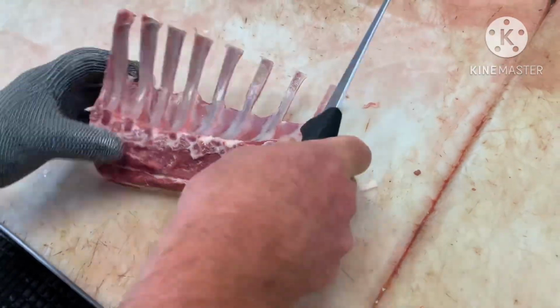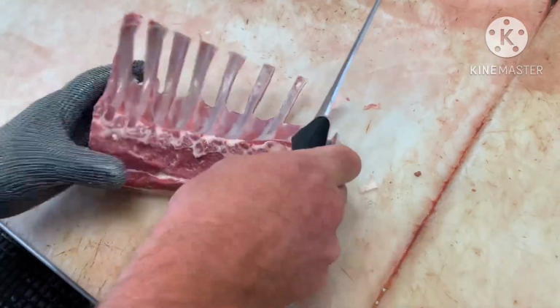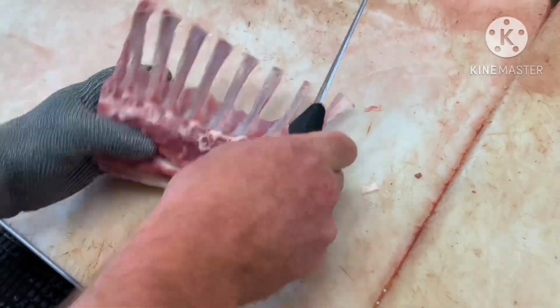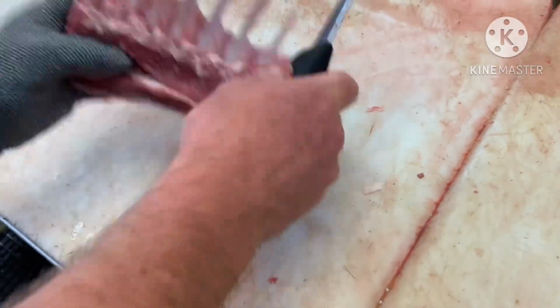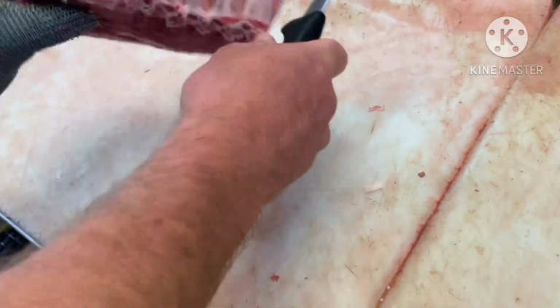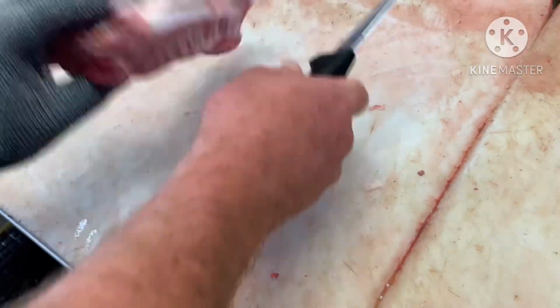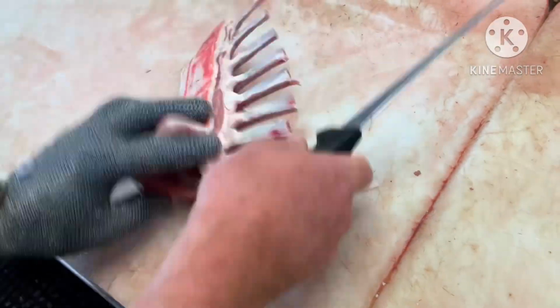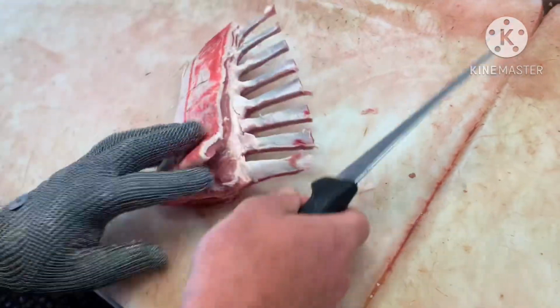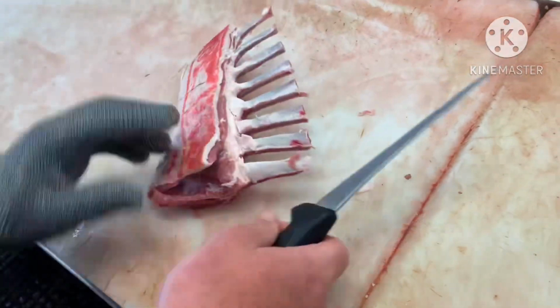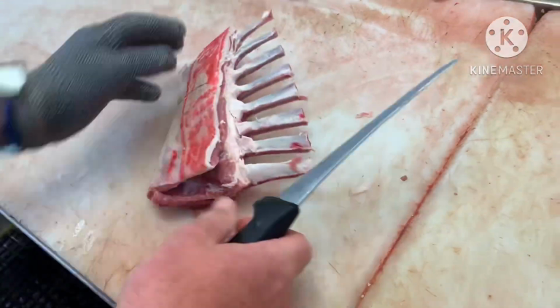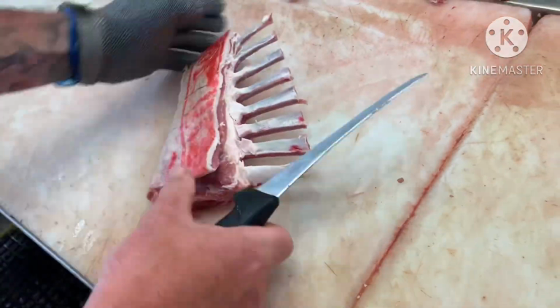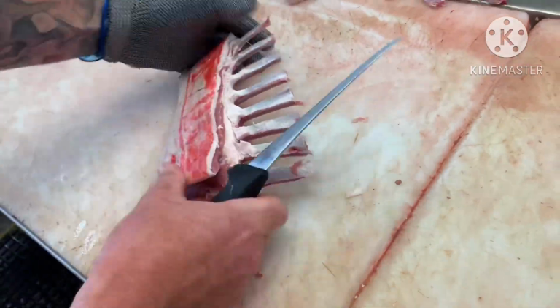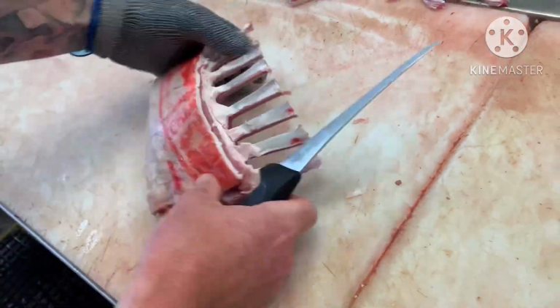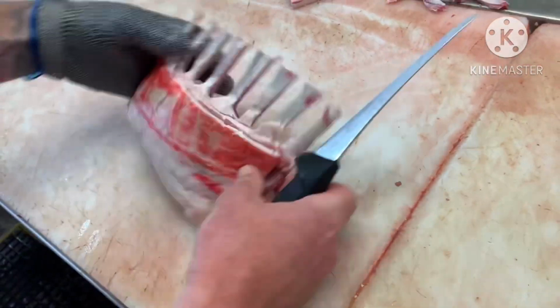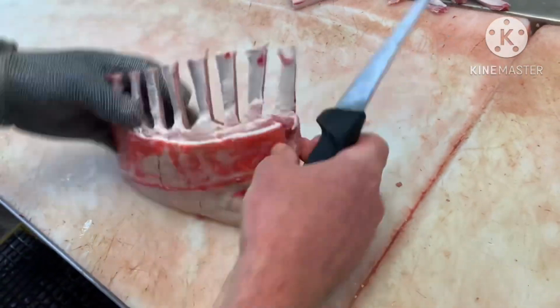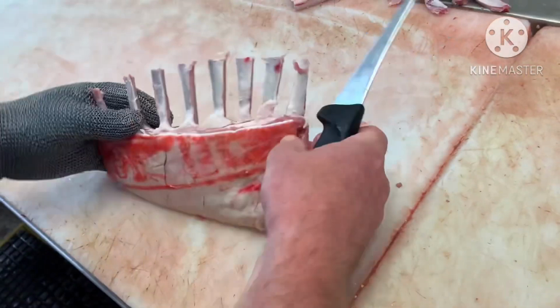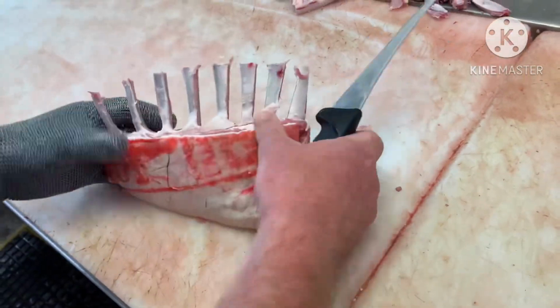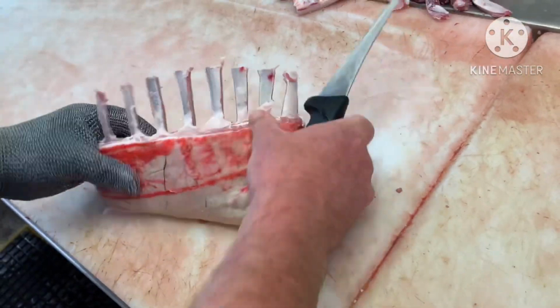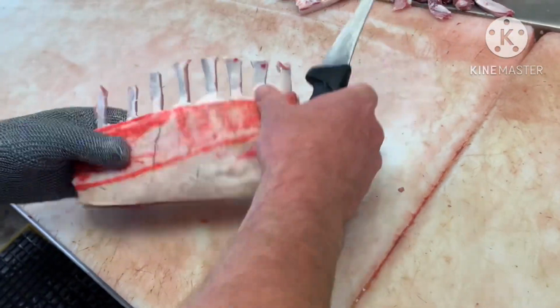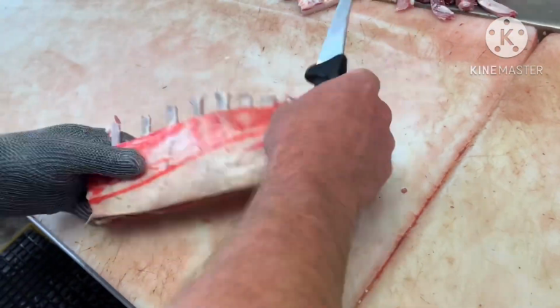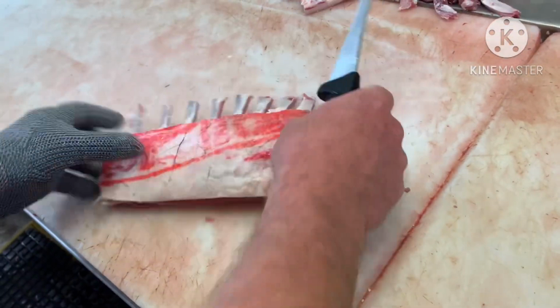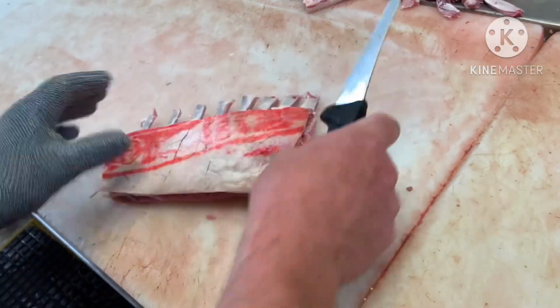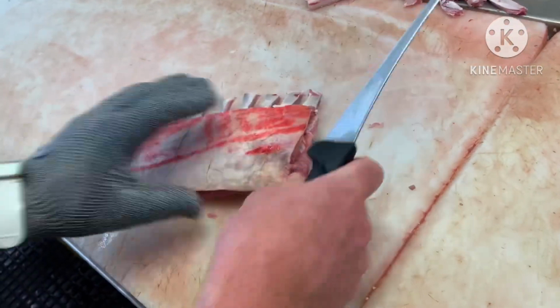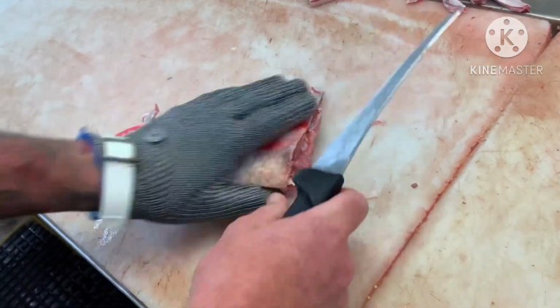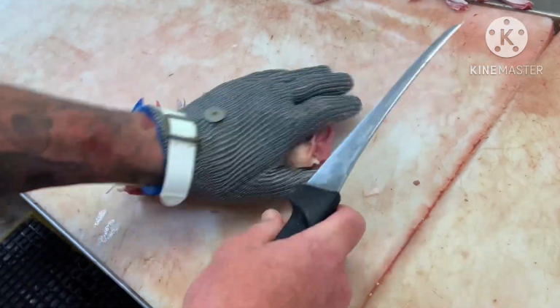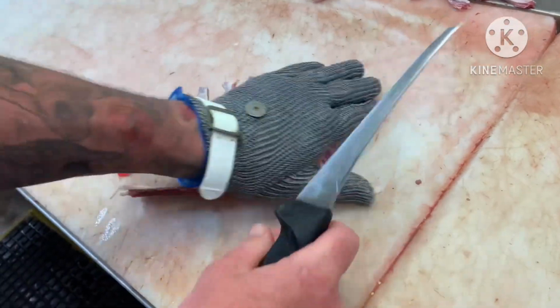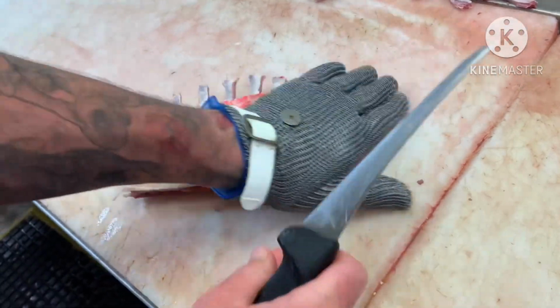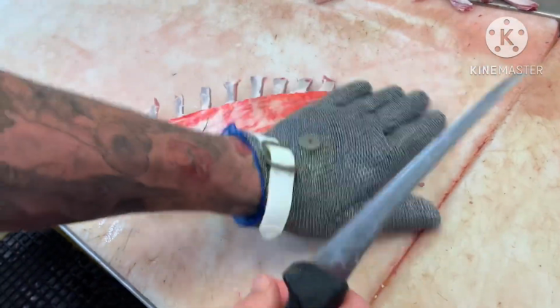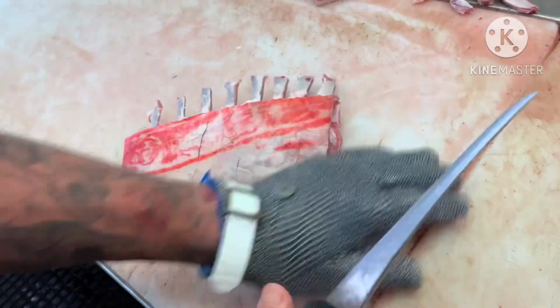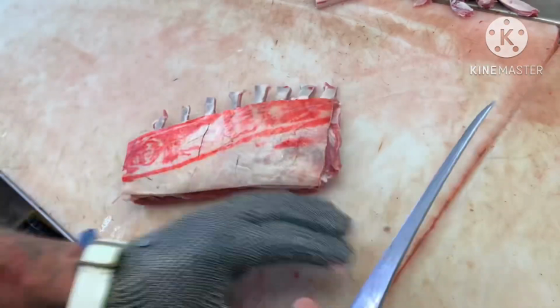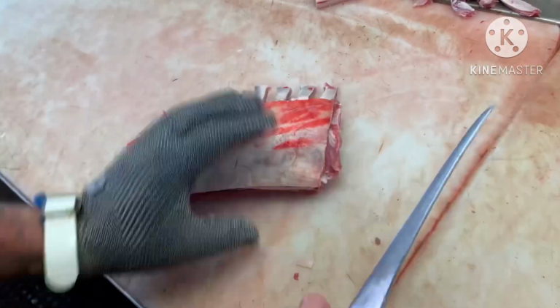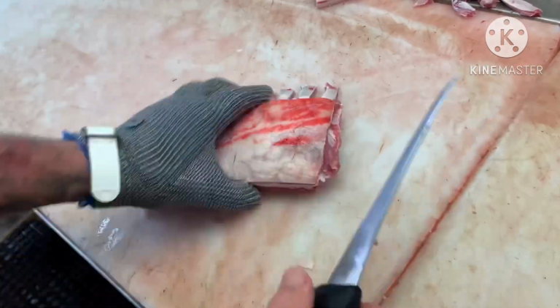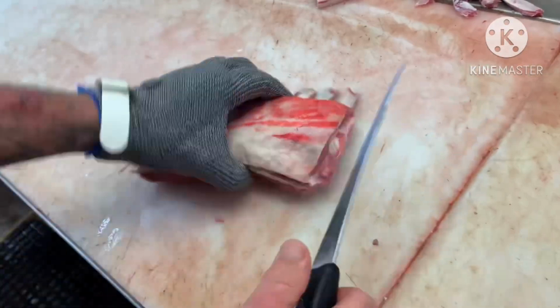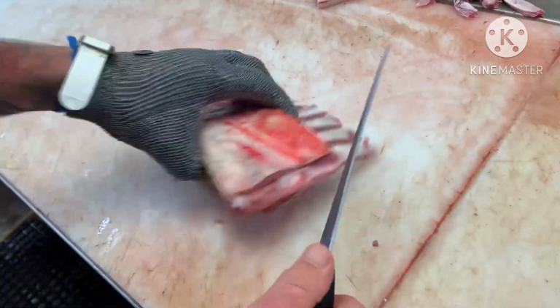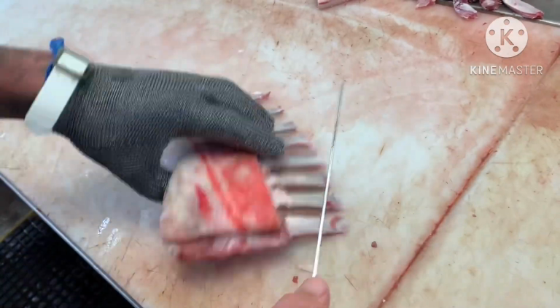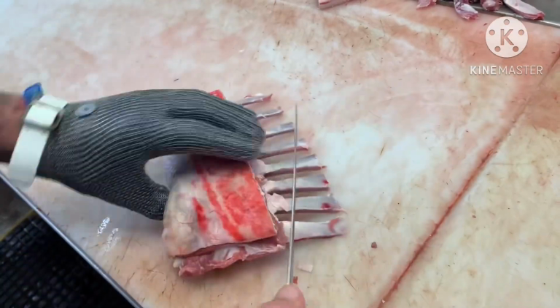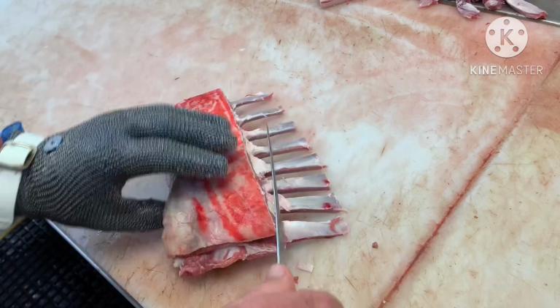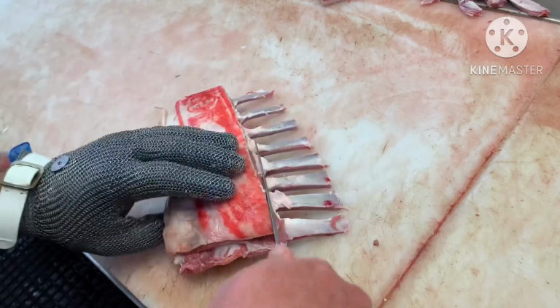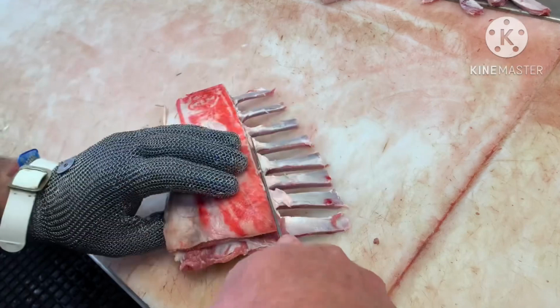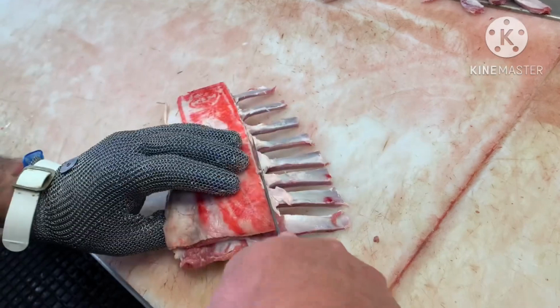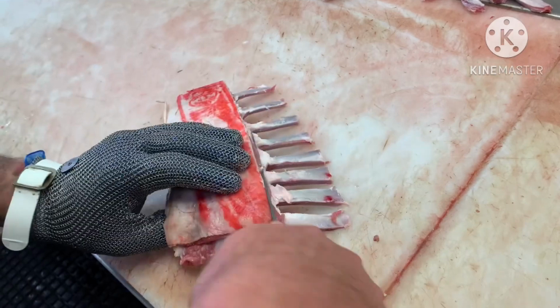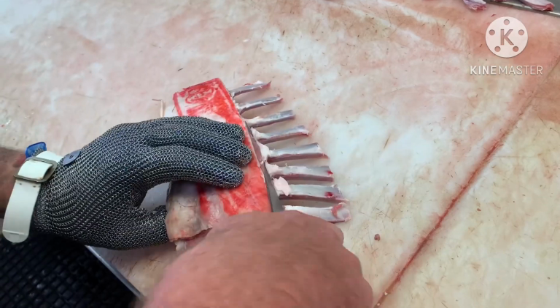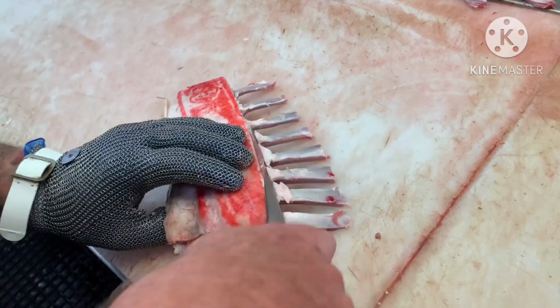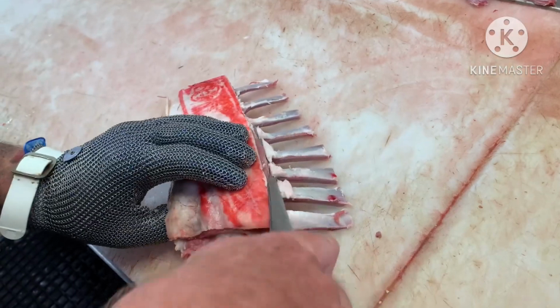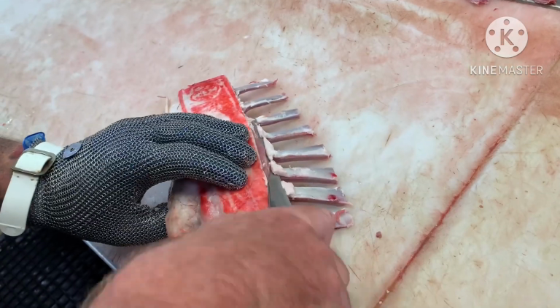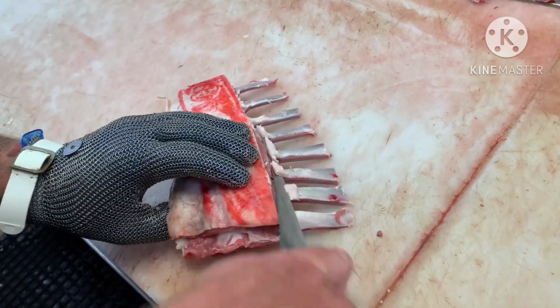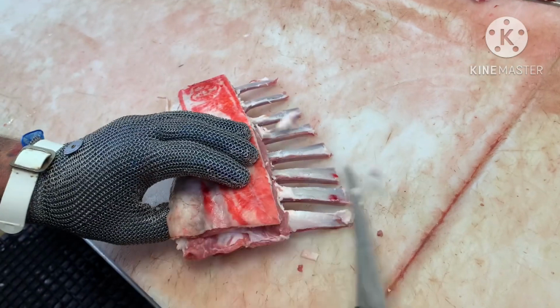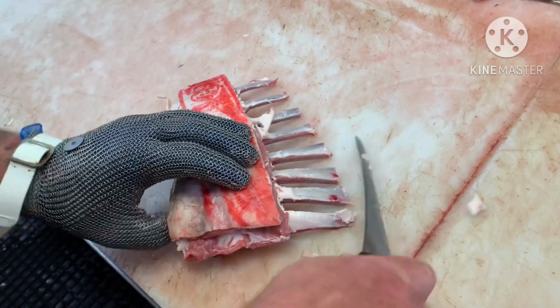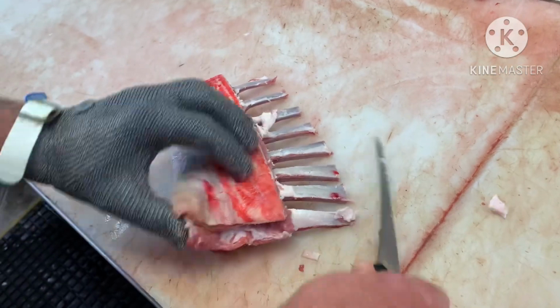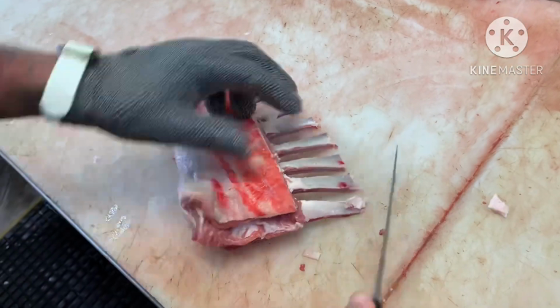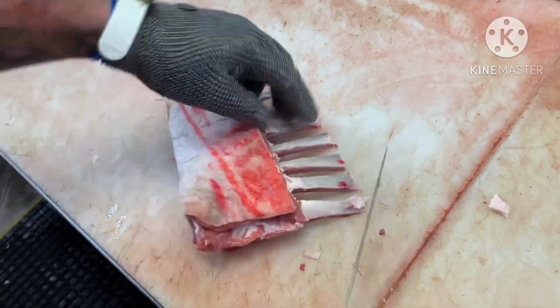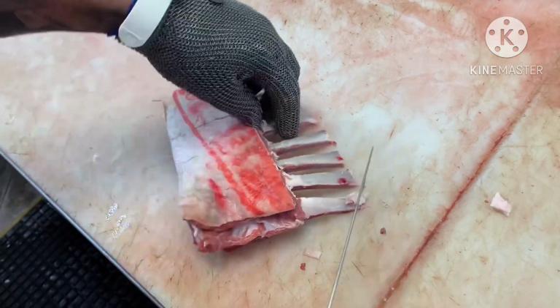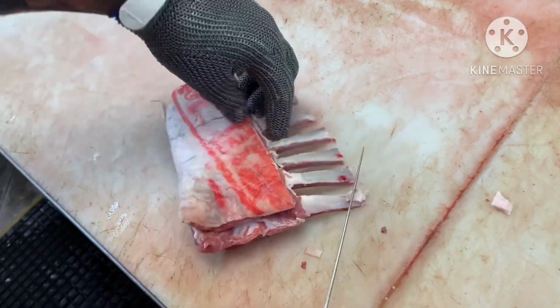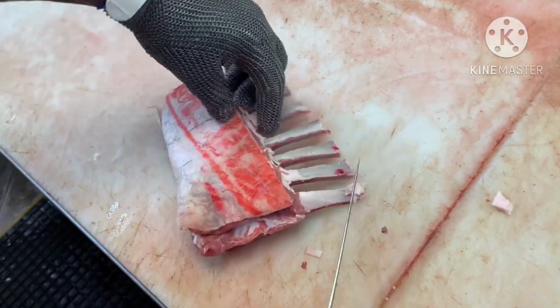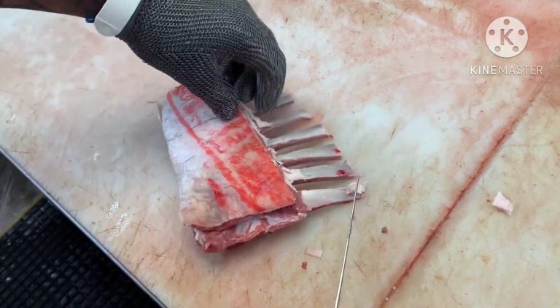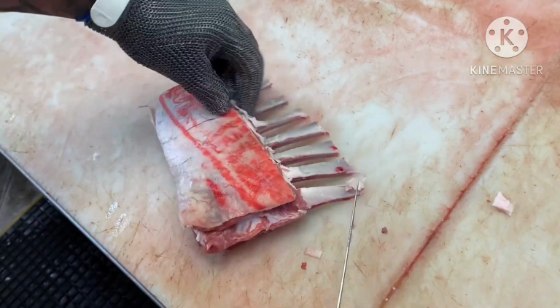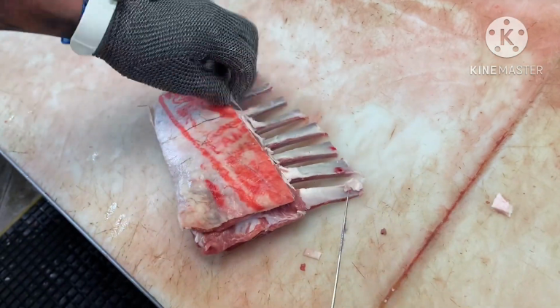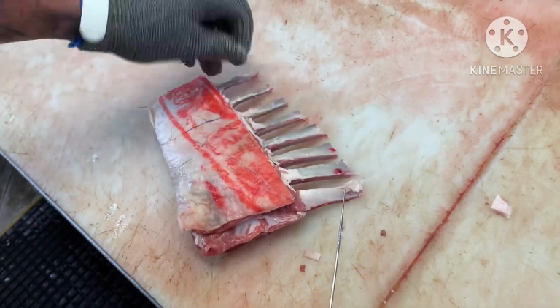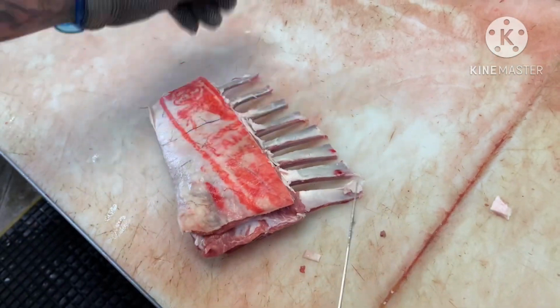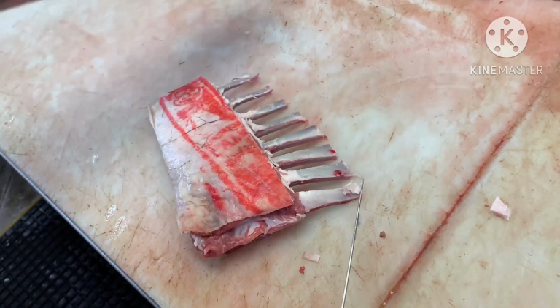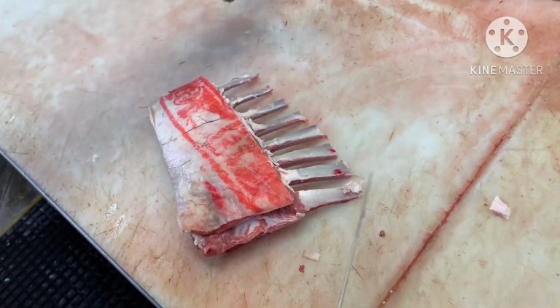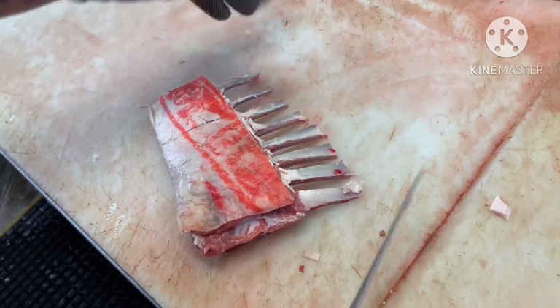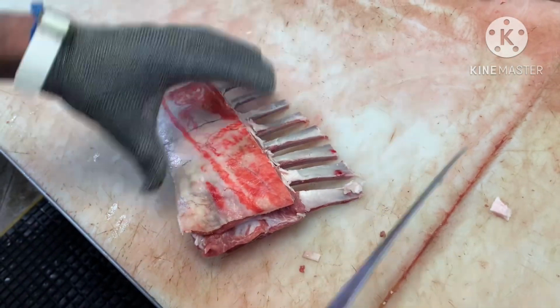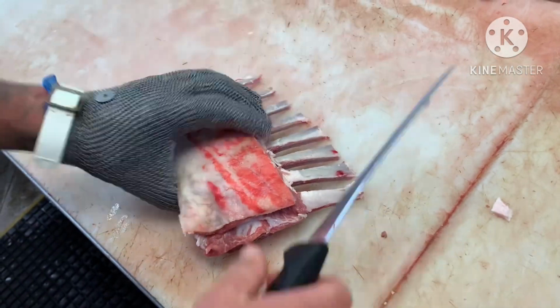Now we have our French trim cutlet rack. That's the French trimming method — you can clean them up as best as you'd like.